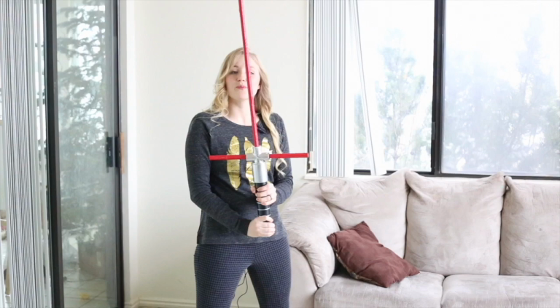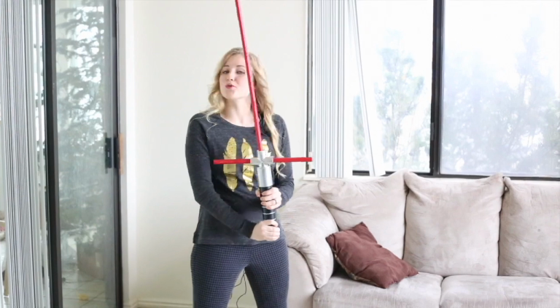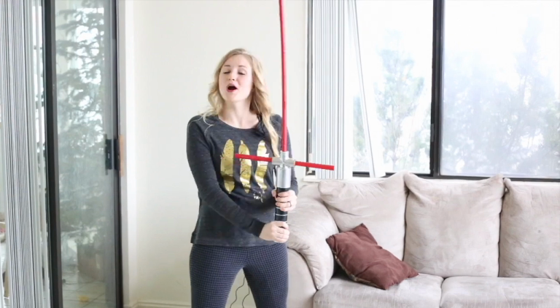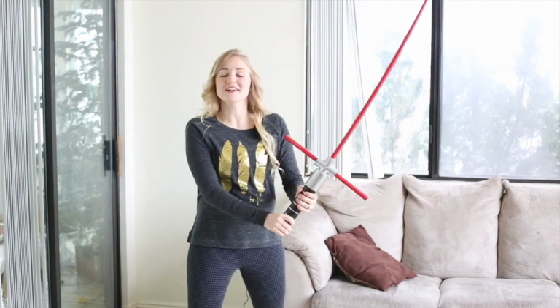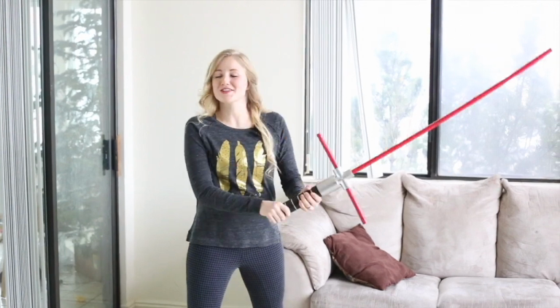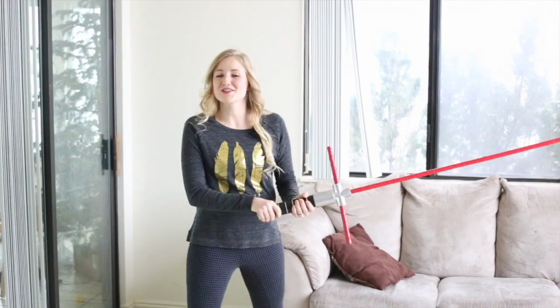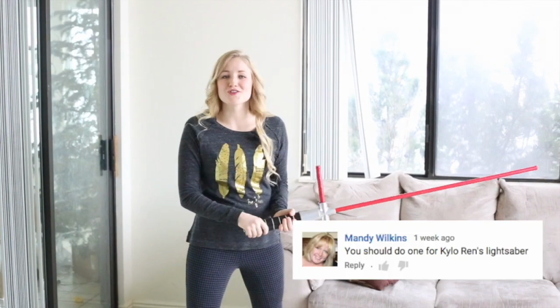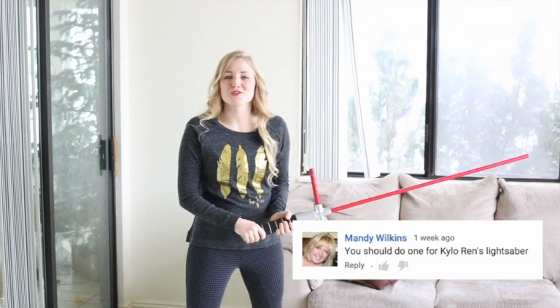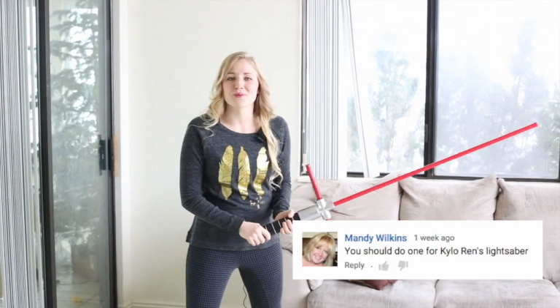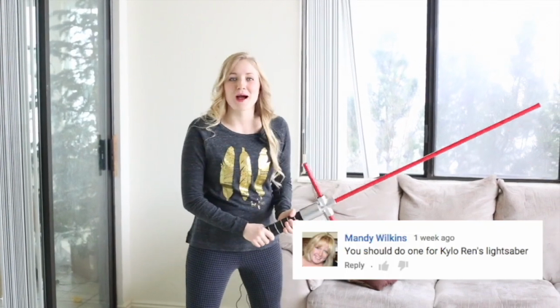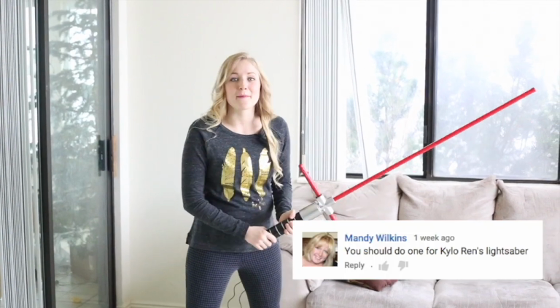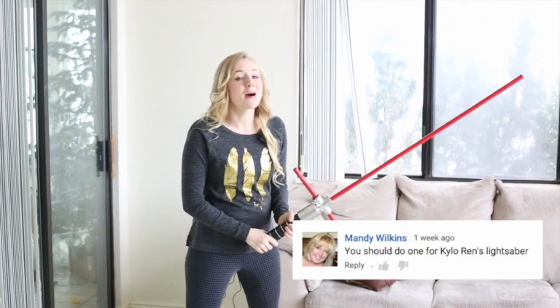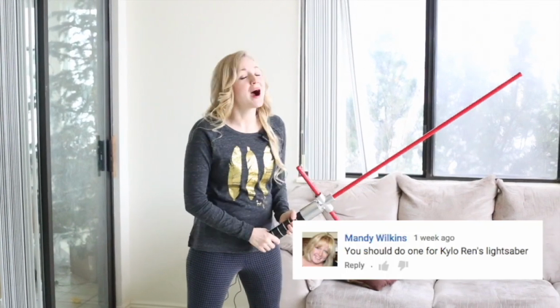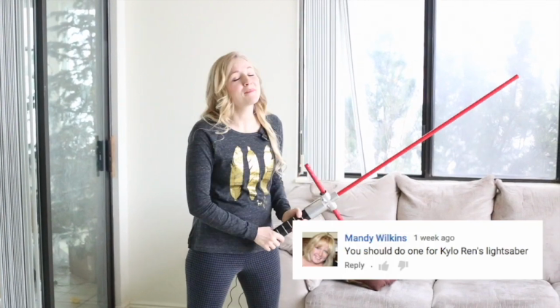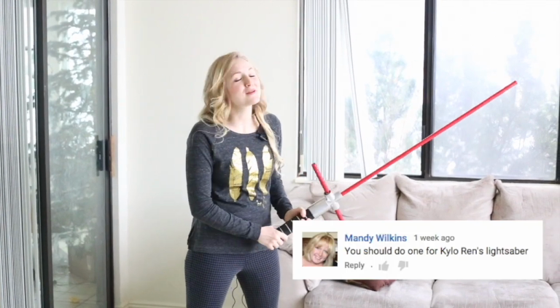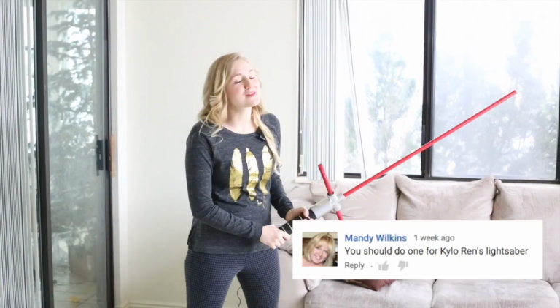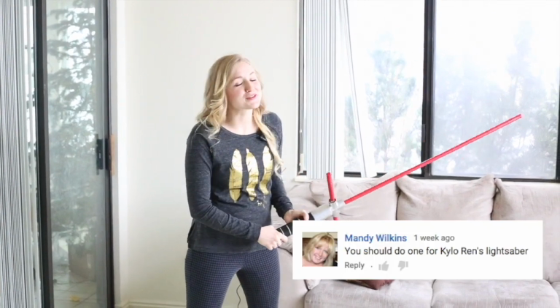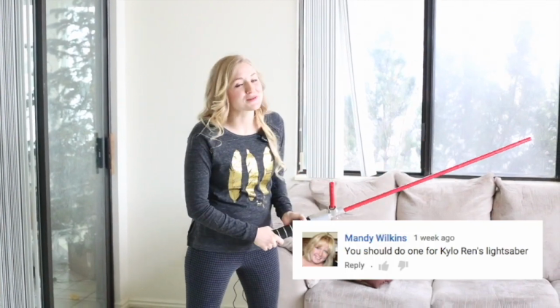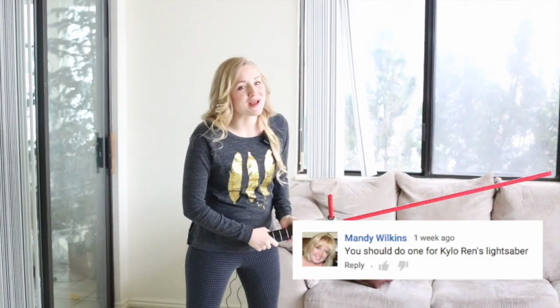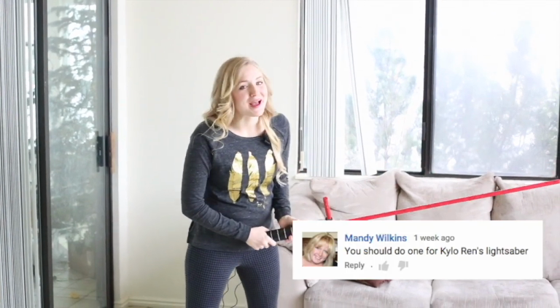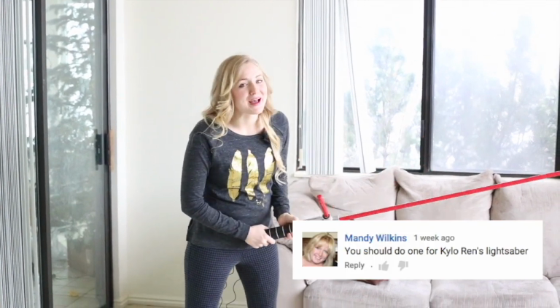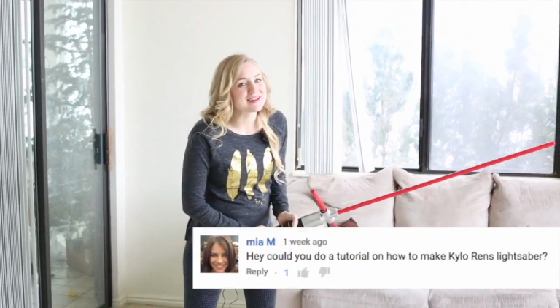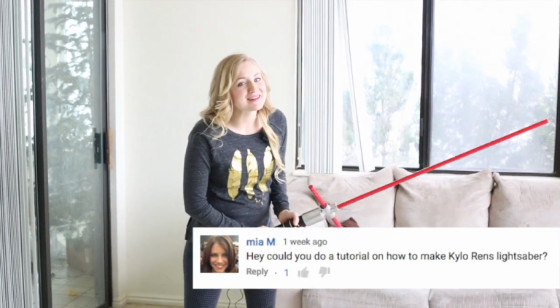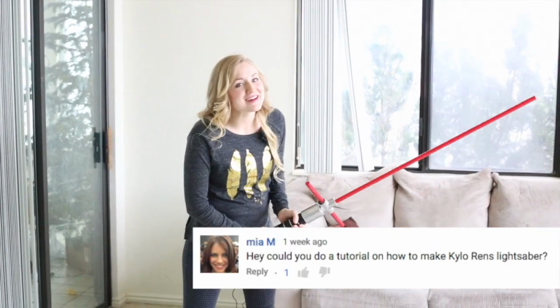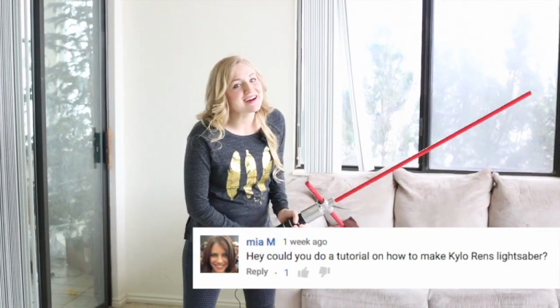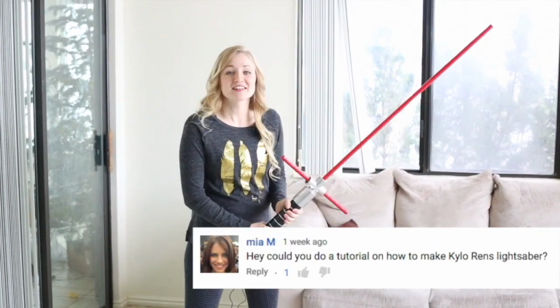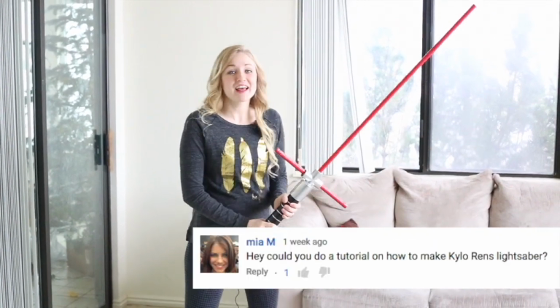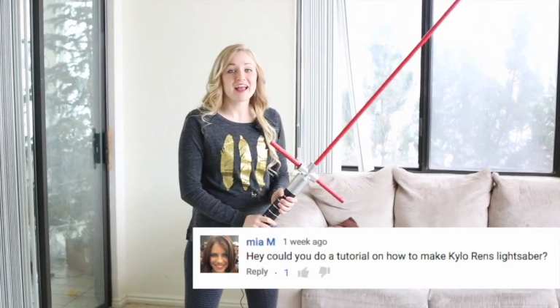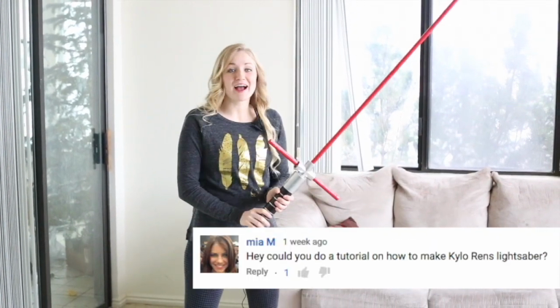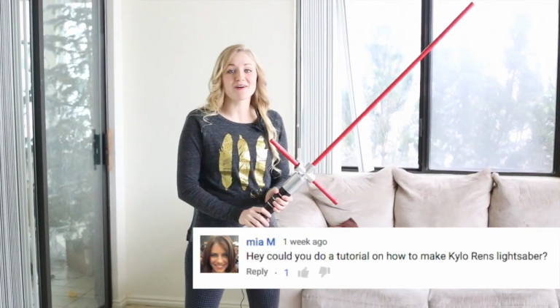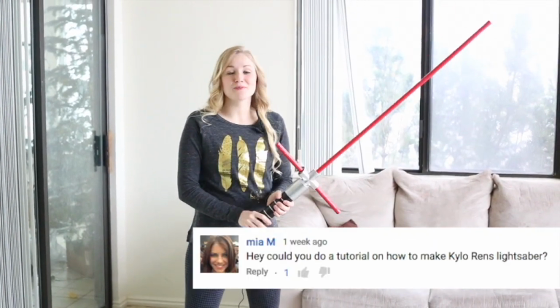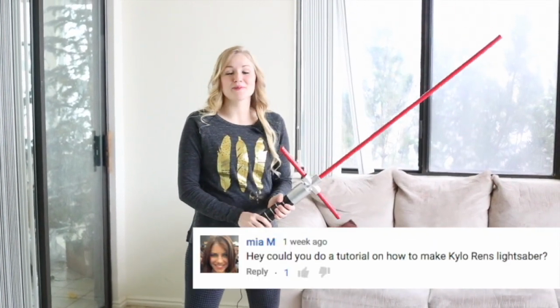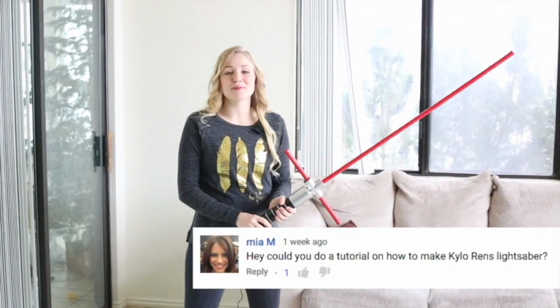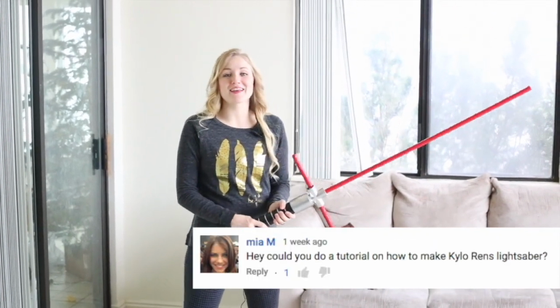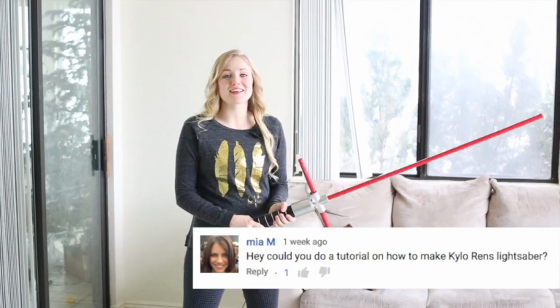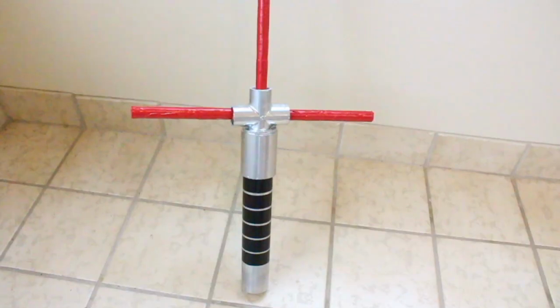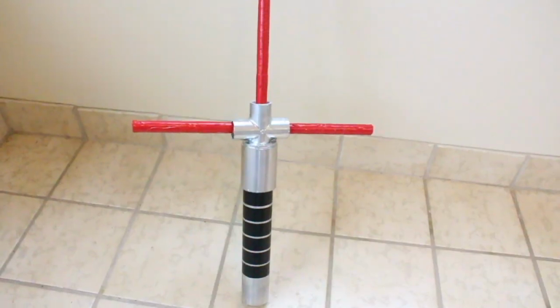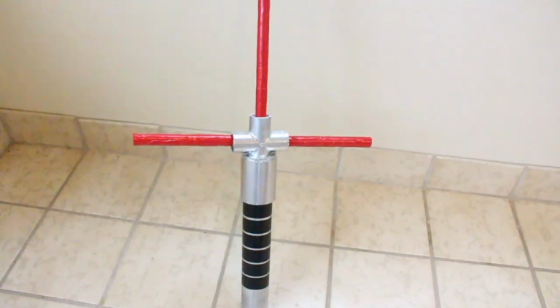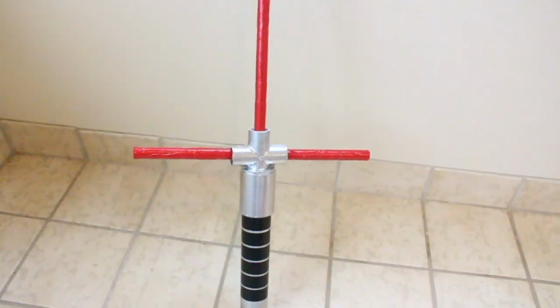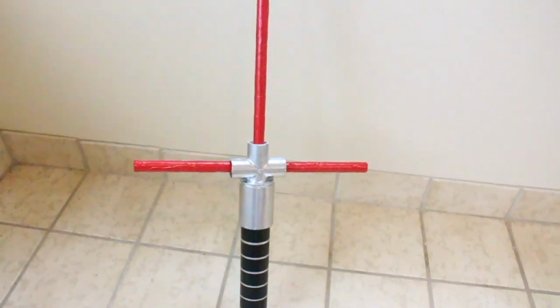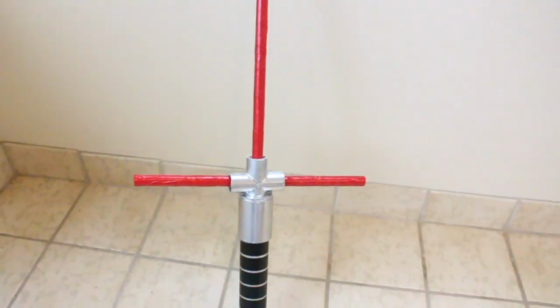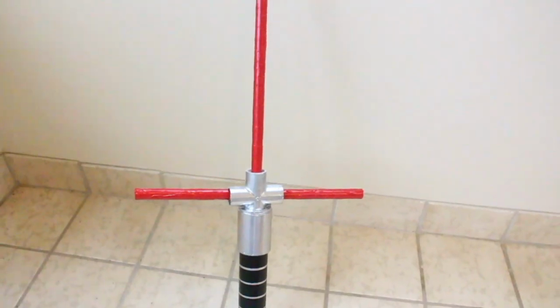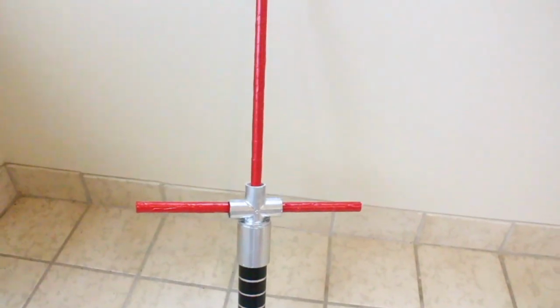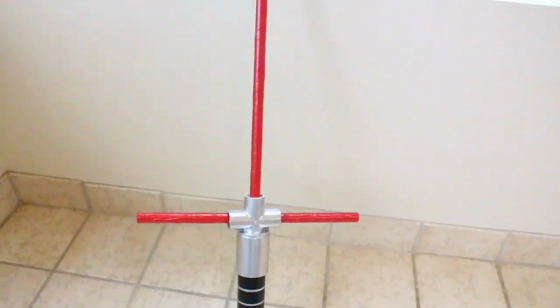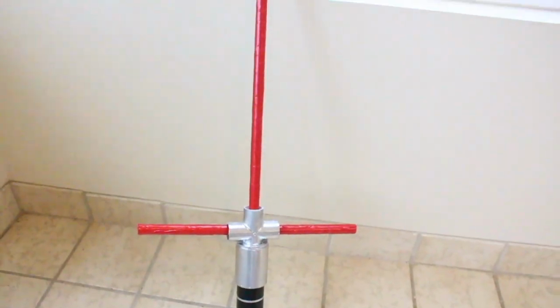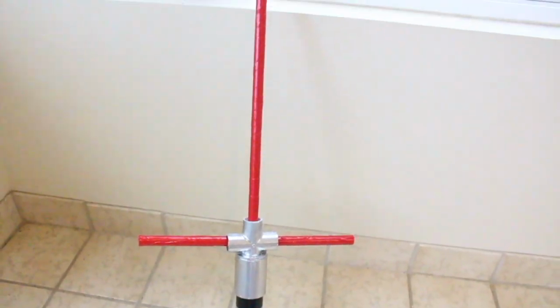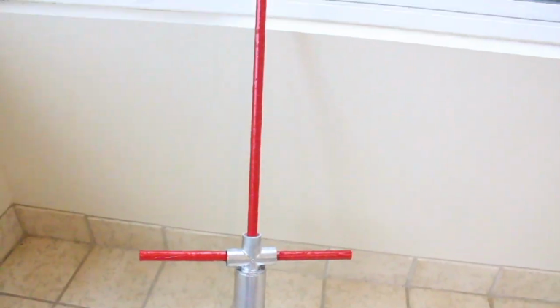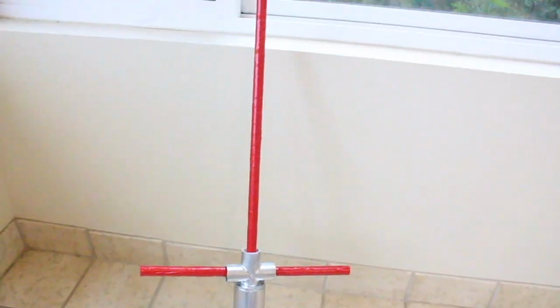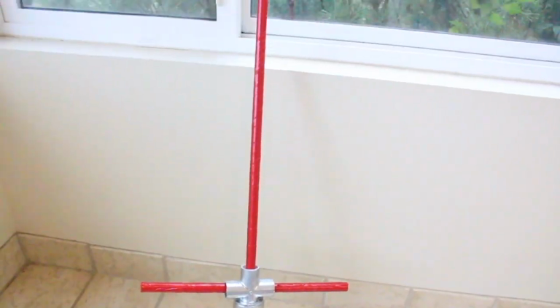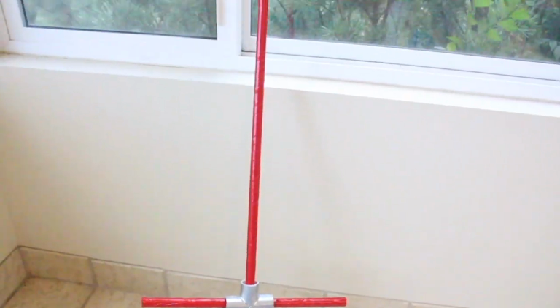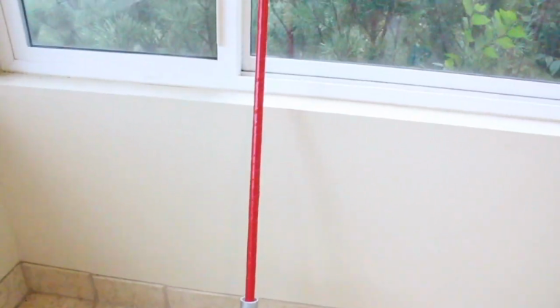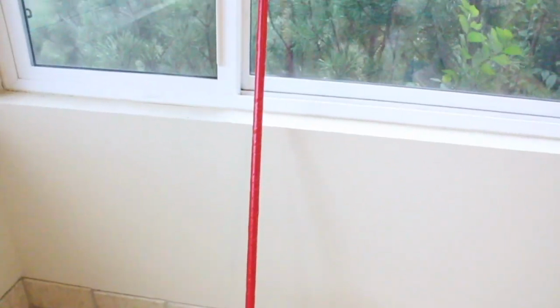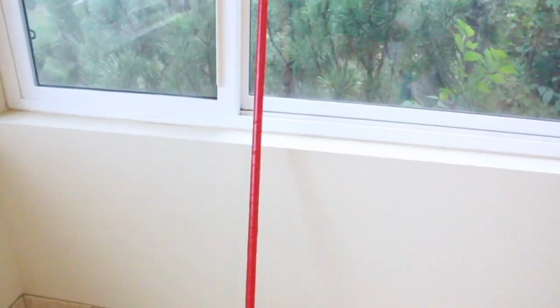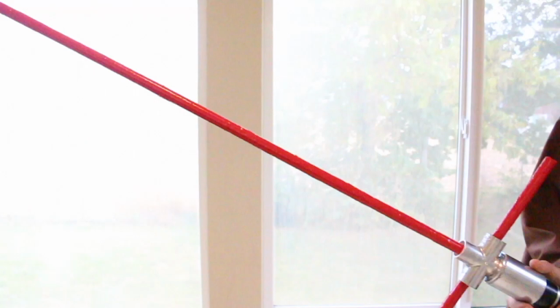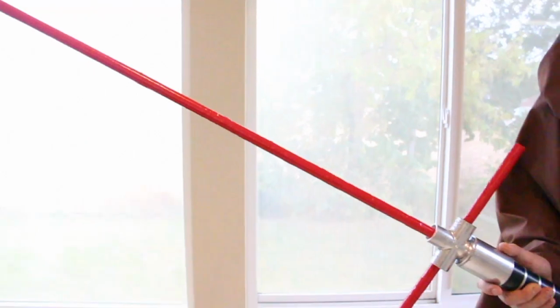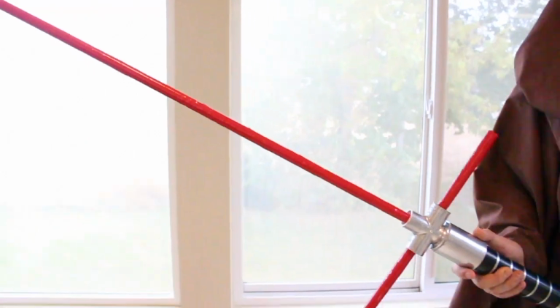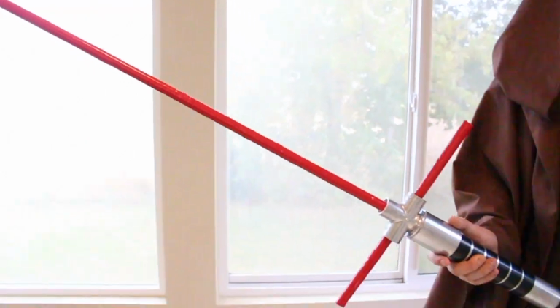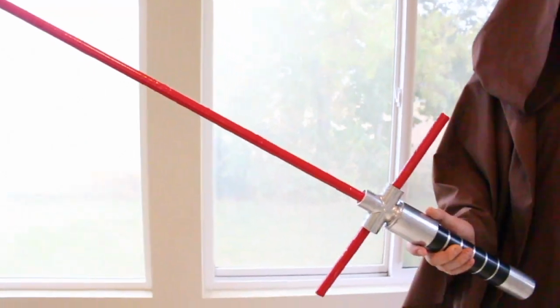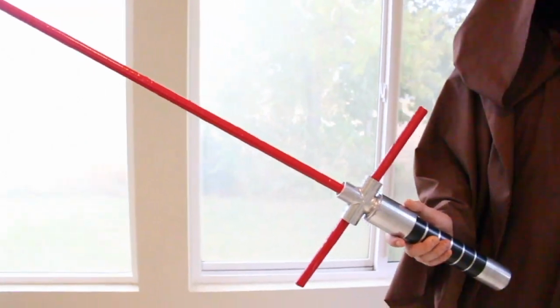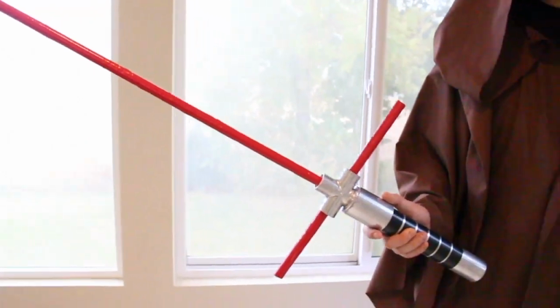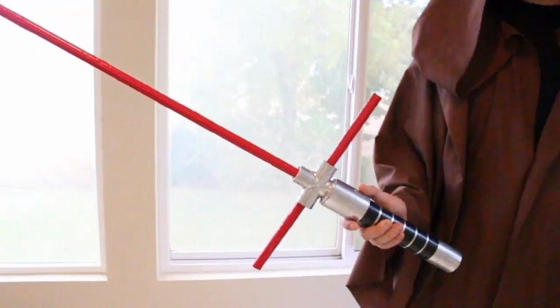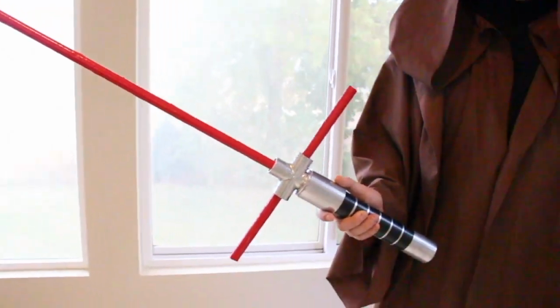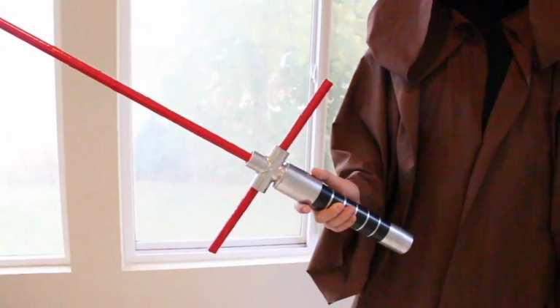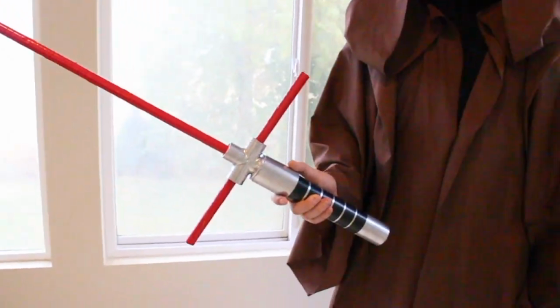Brought to you by popular demand. Today, I will be making Kylo Ren's crossbar lightsaber.